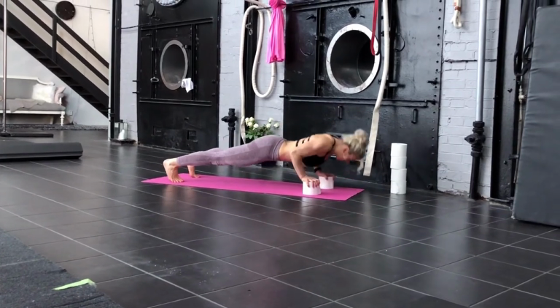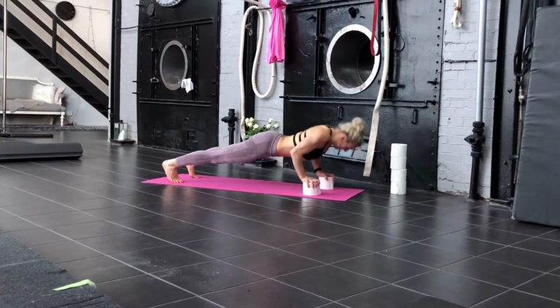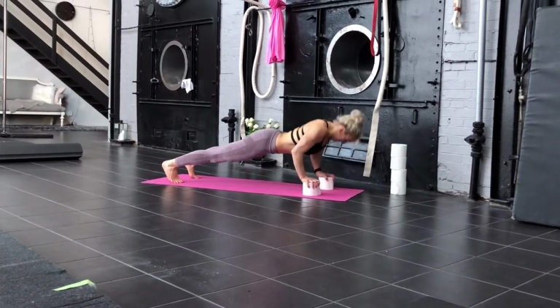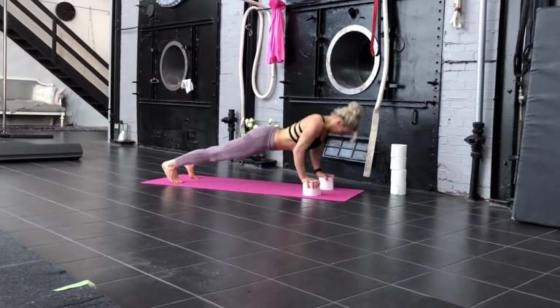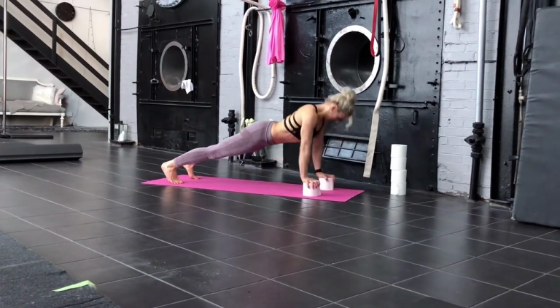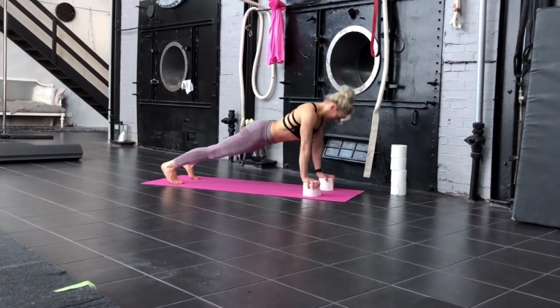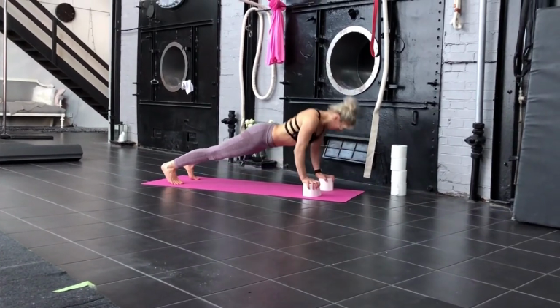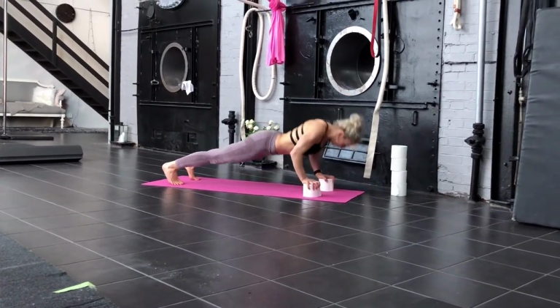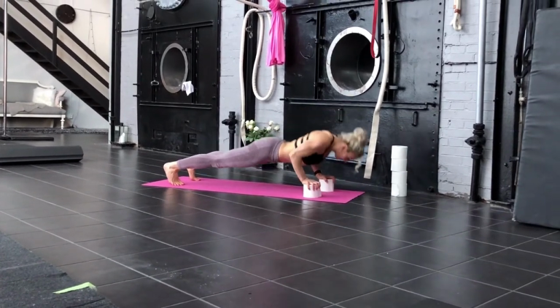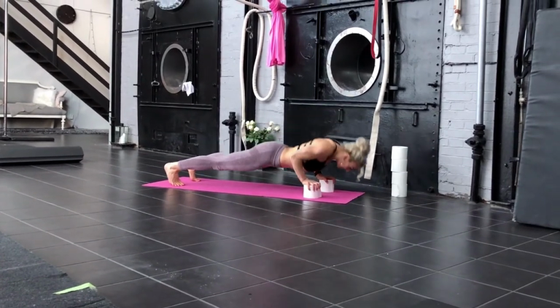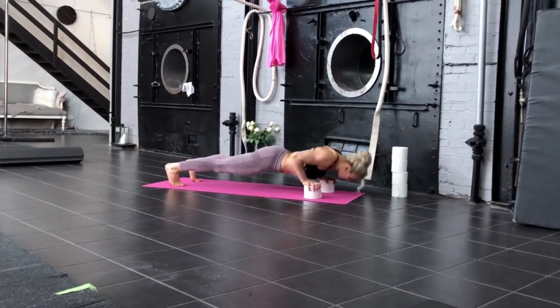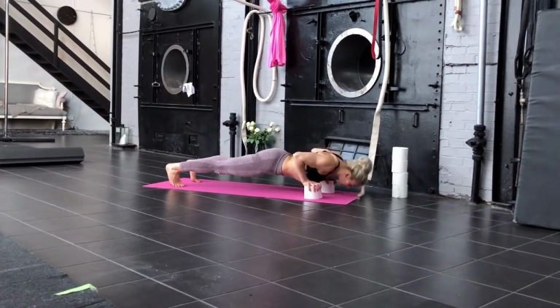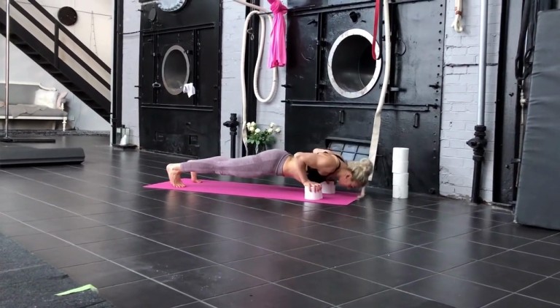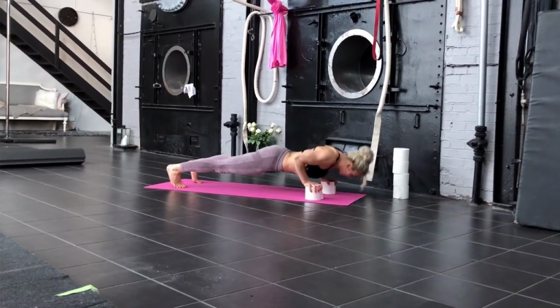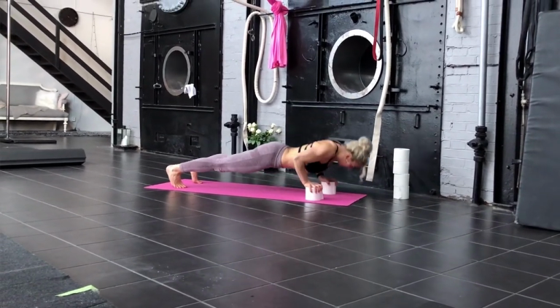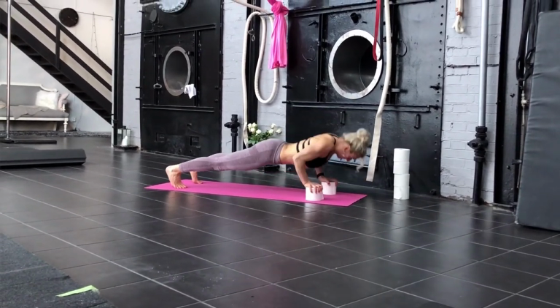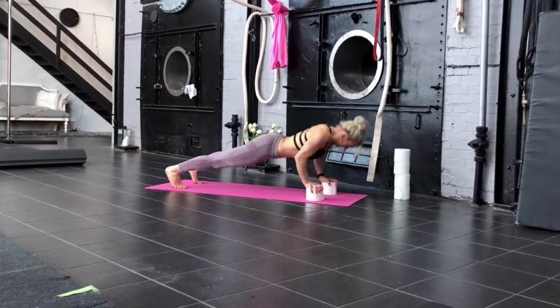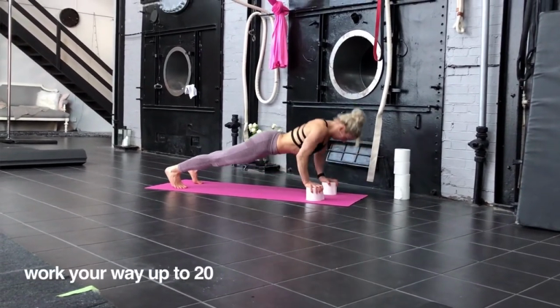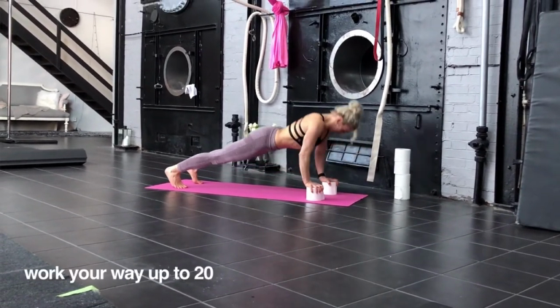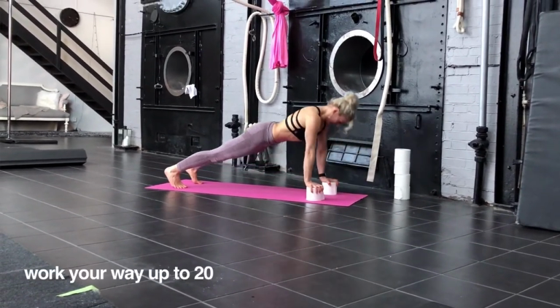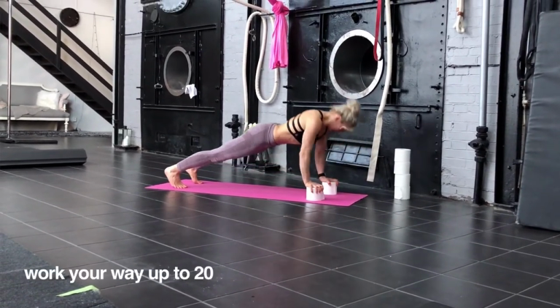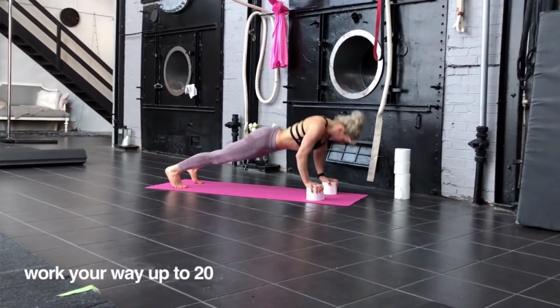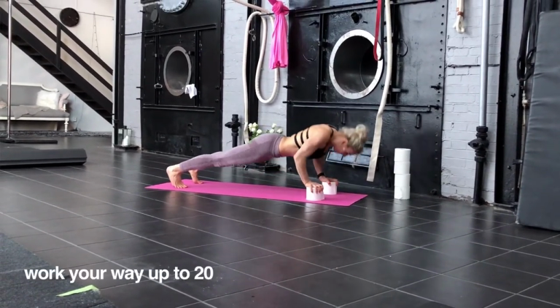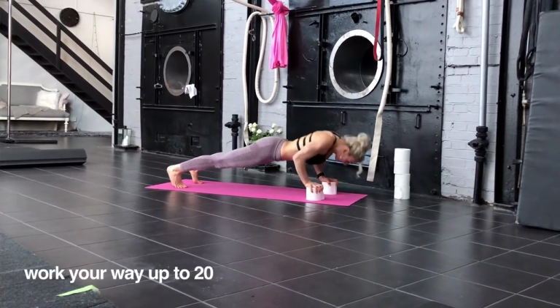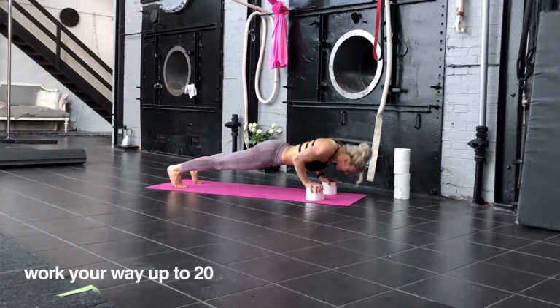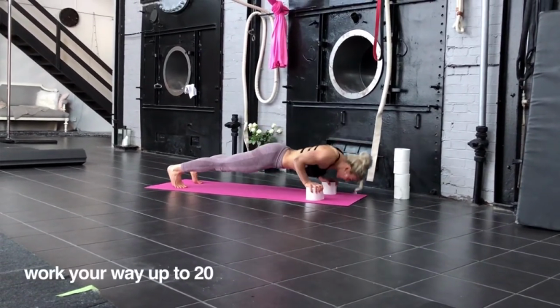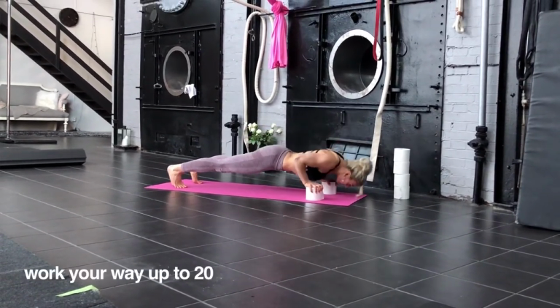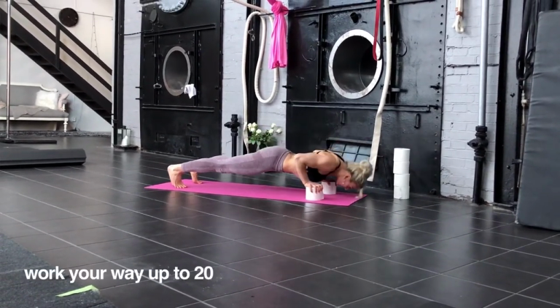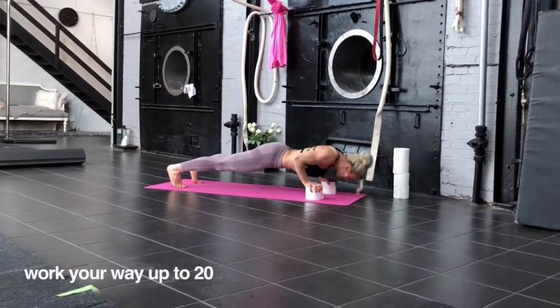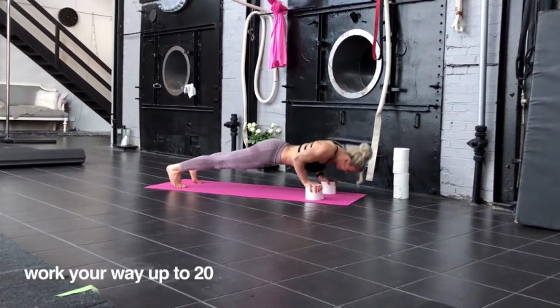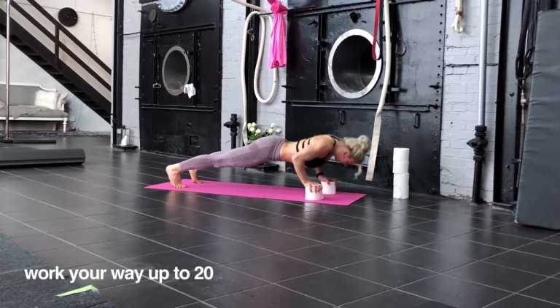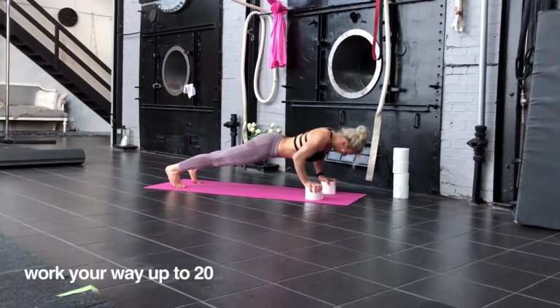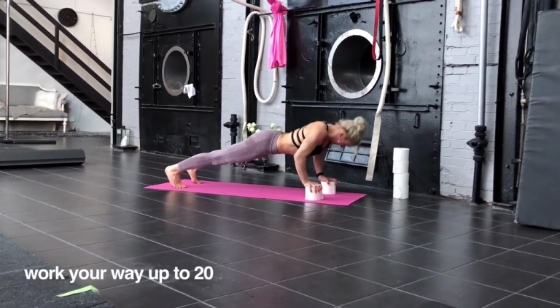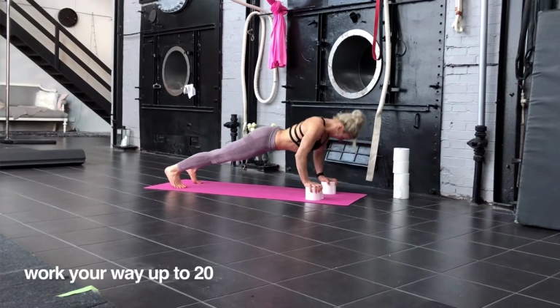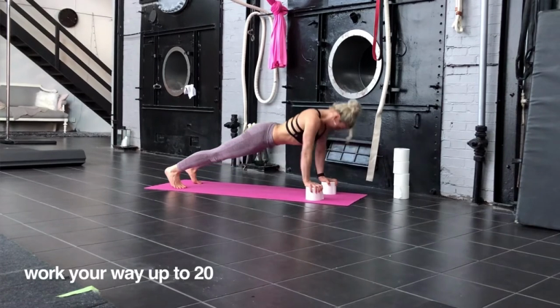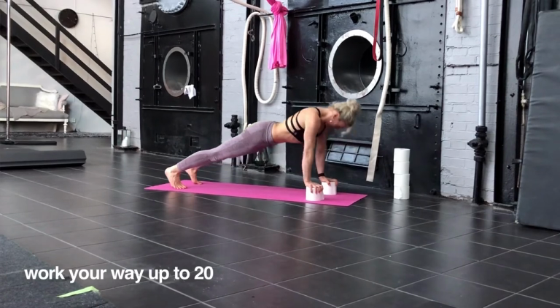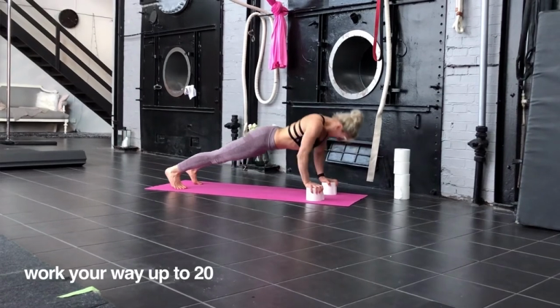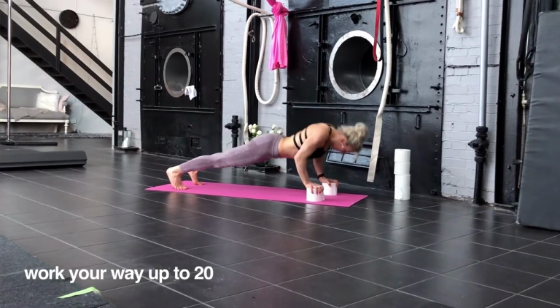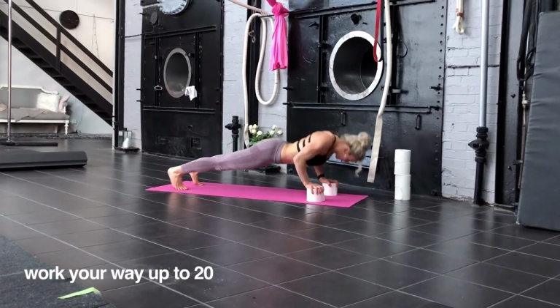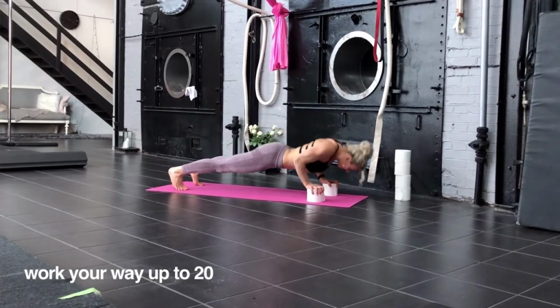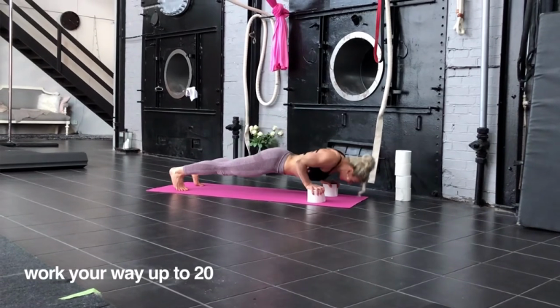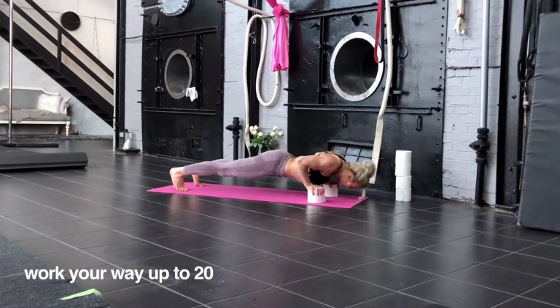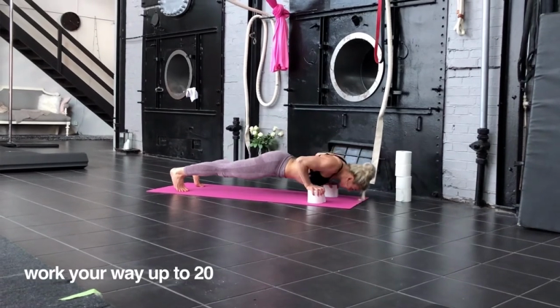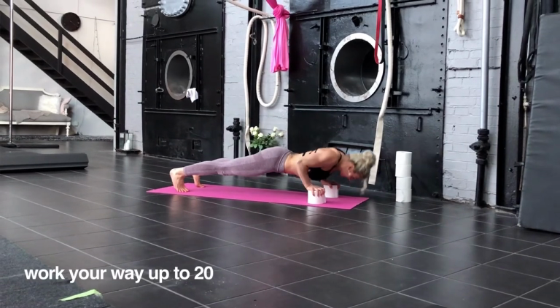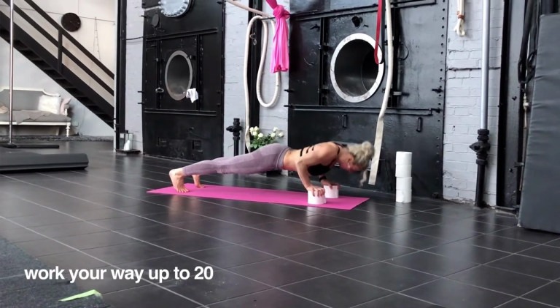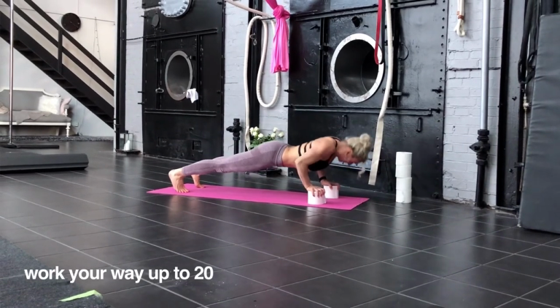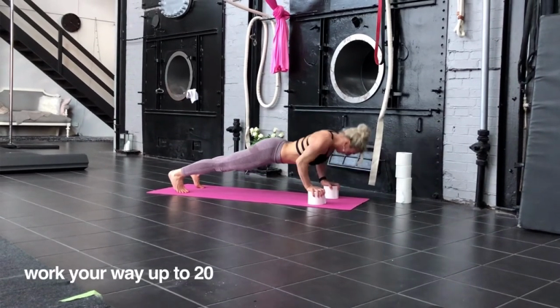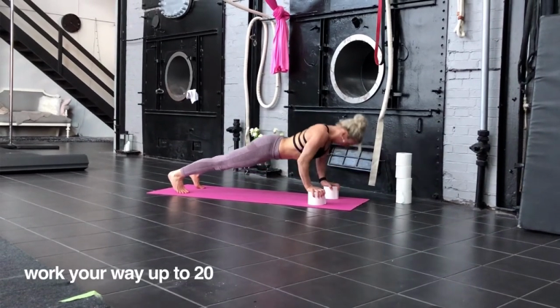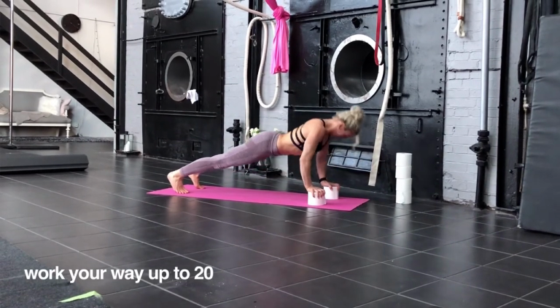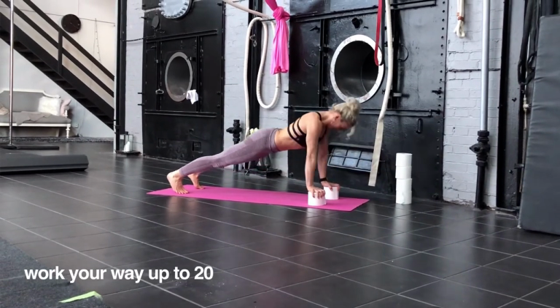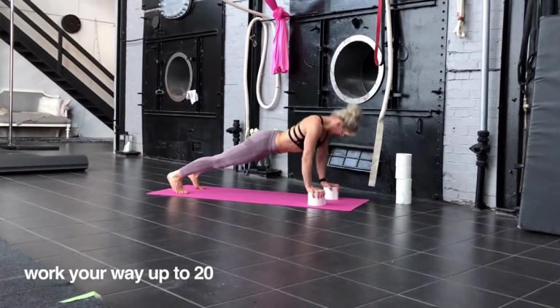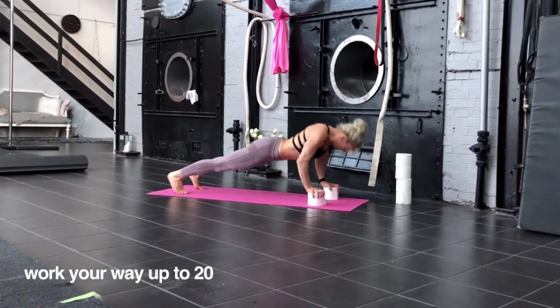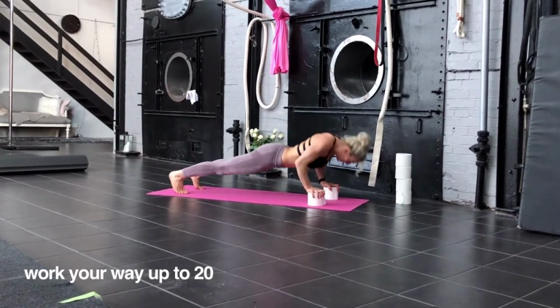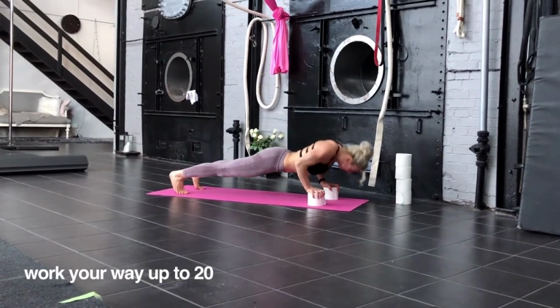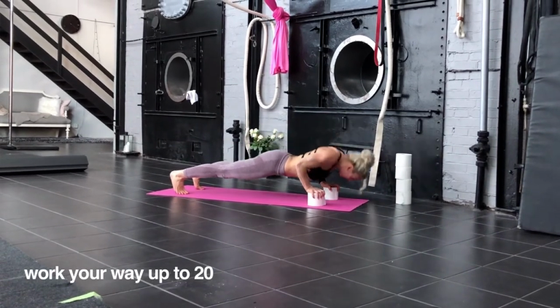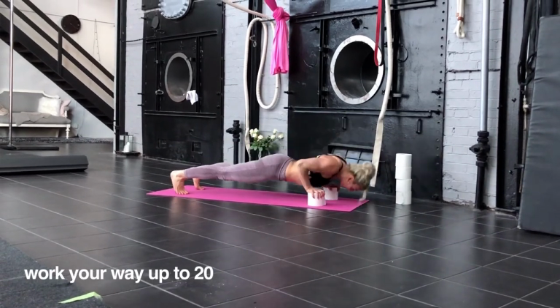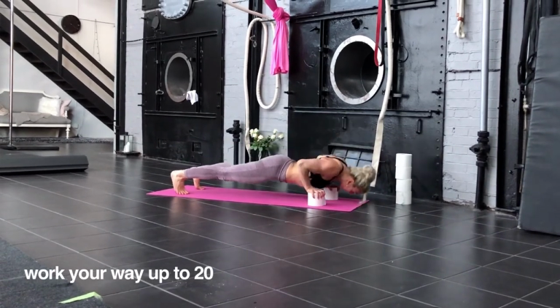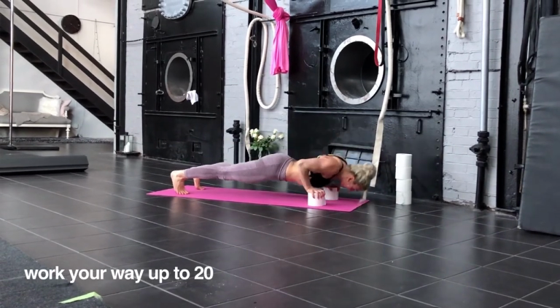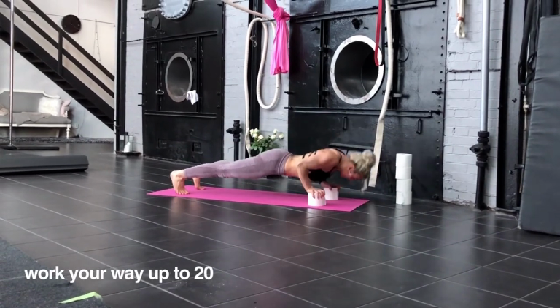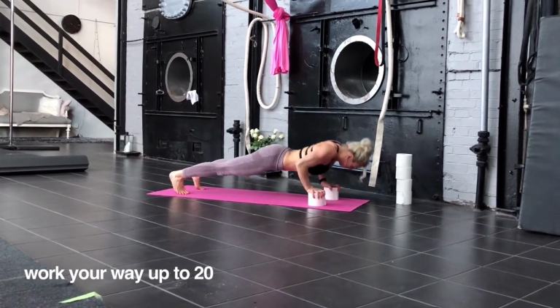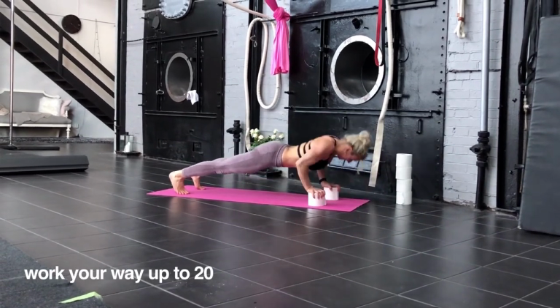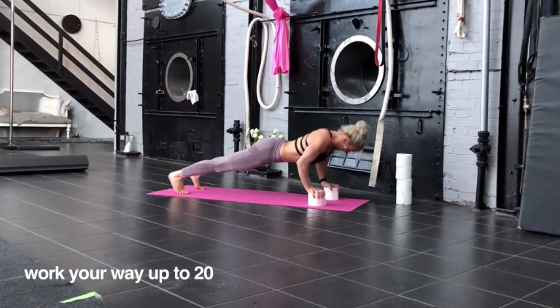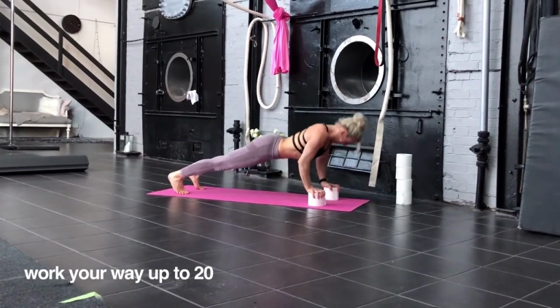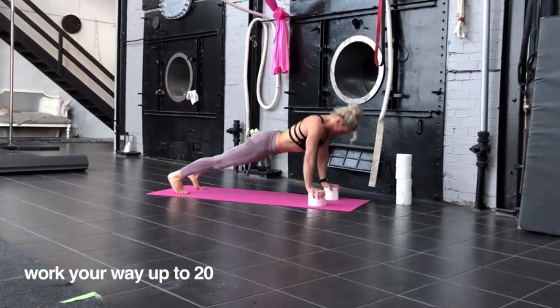This one is just to go for it. If you find it too hard on the feet, go down on your knees and do it with bent knees.